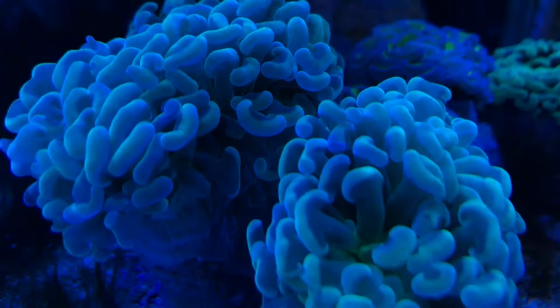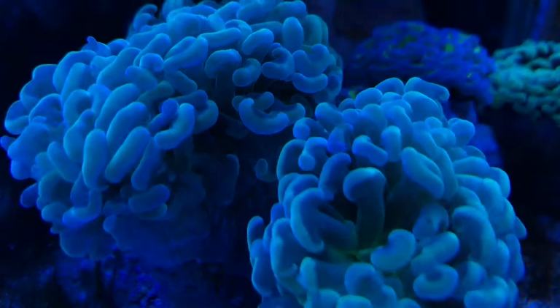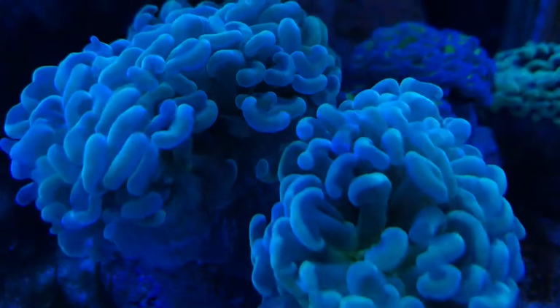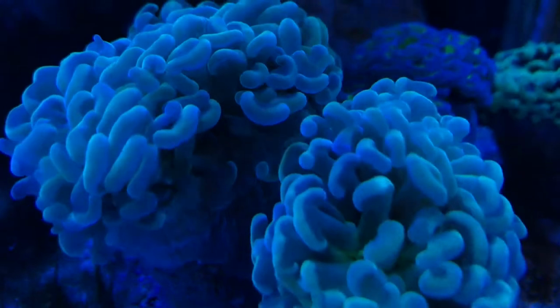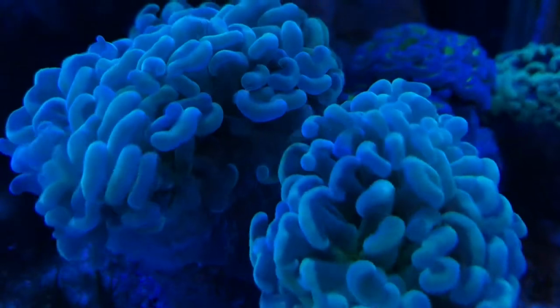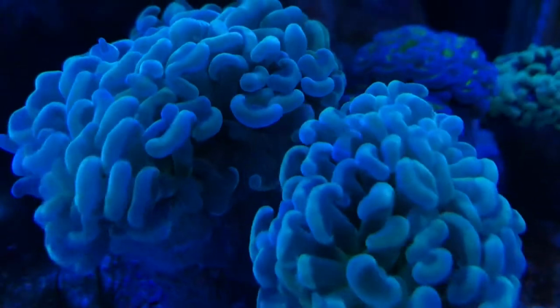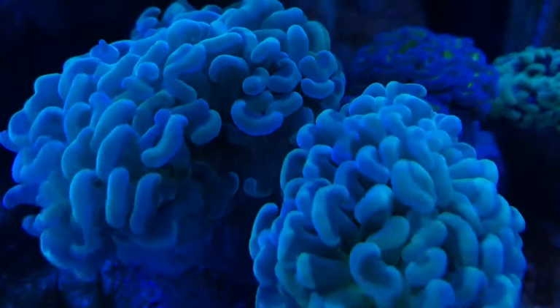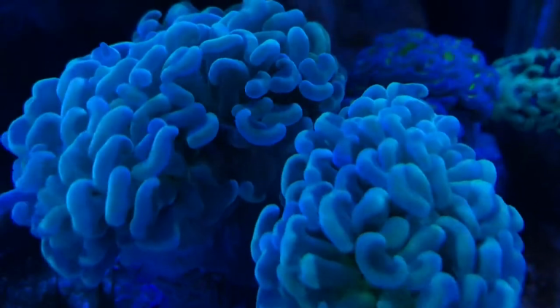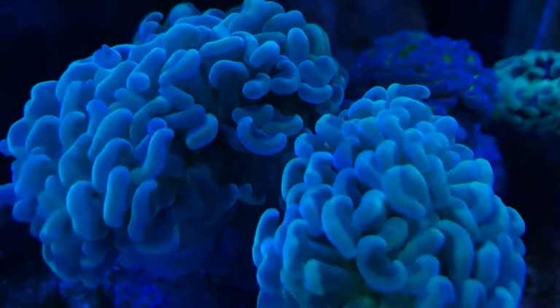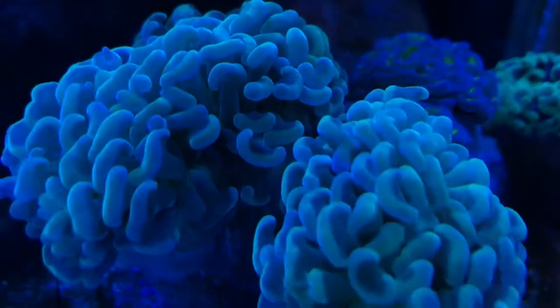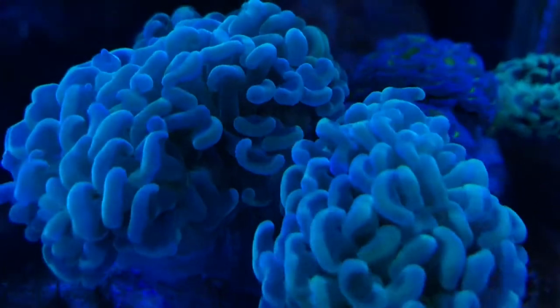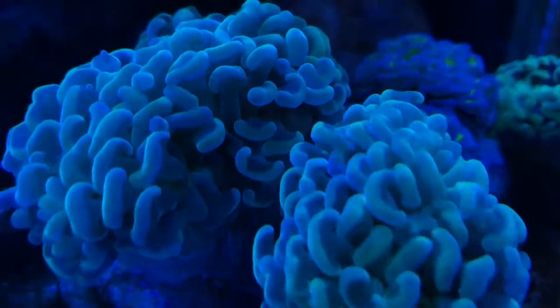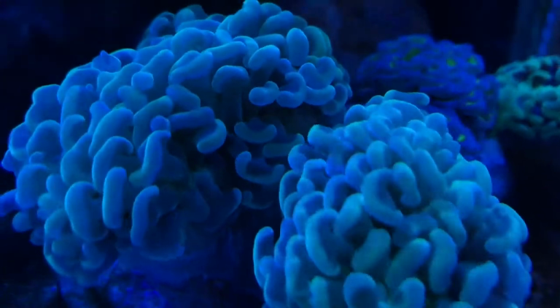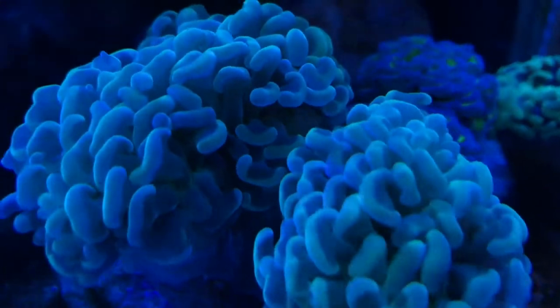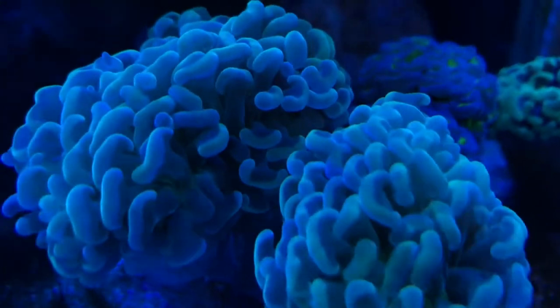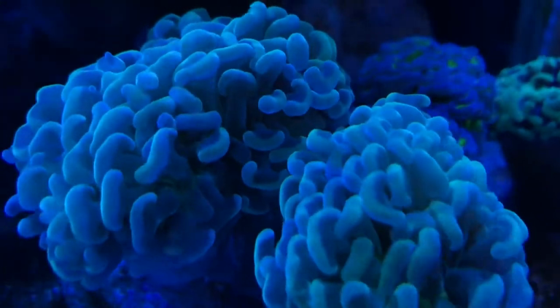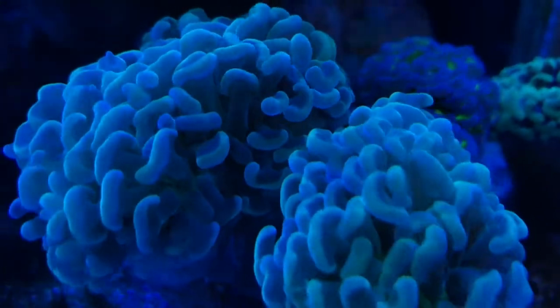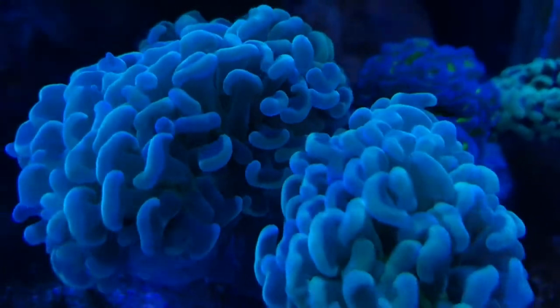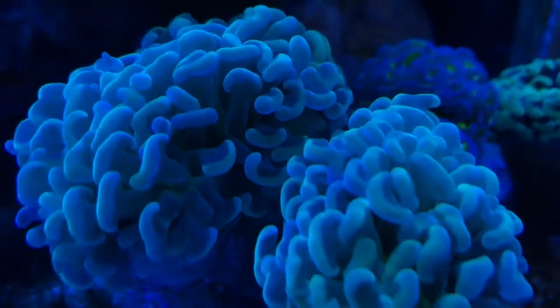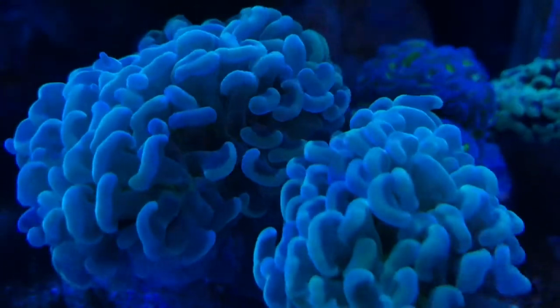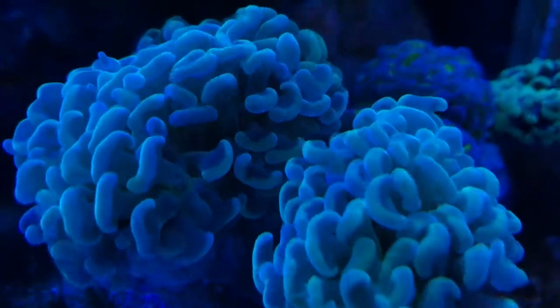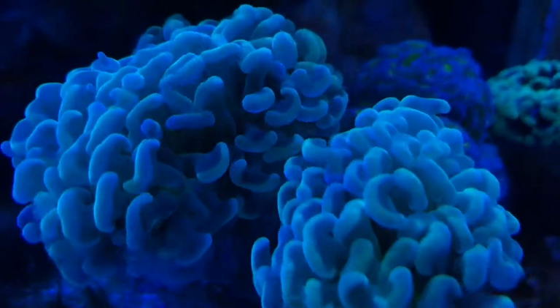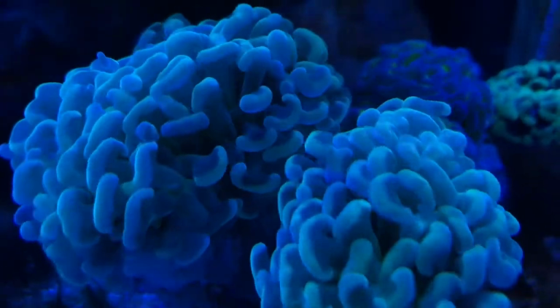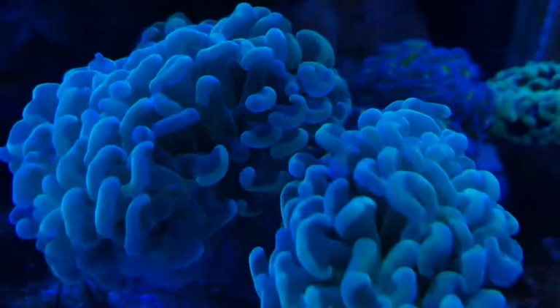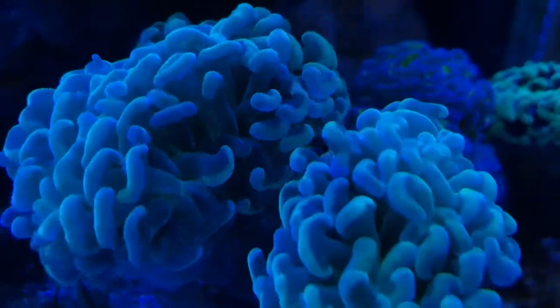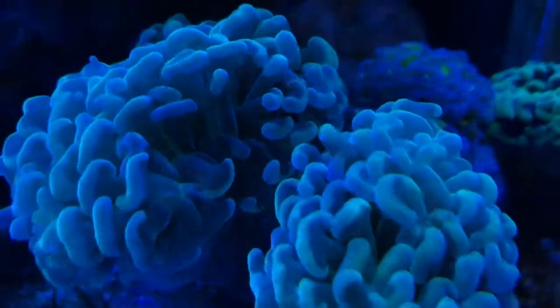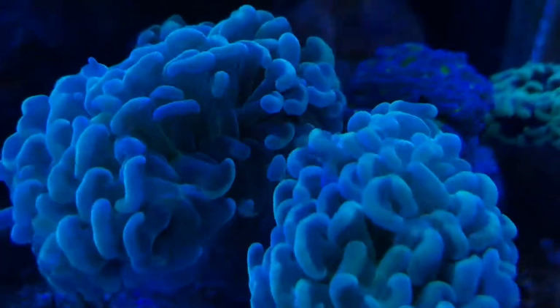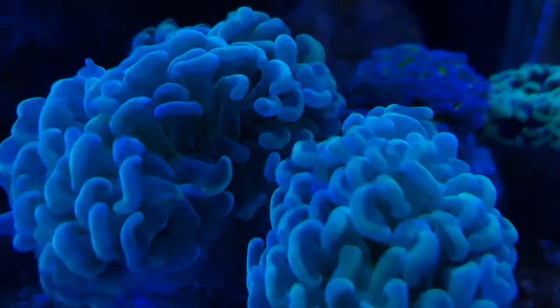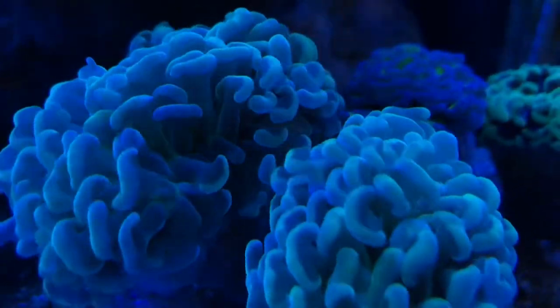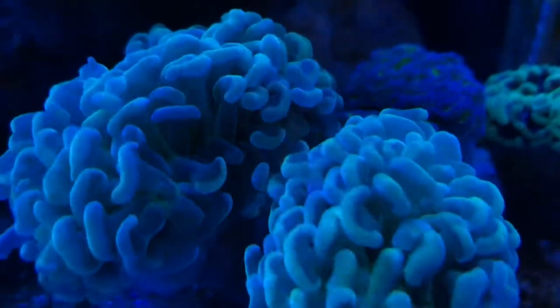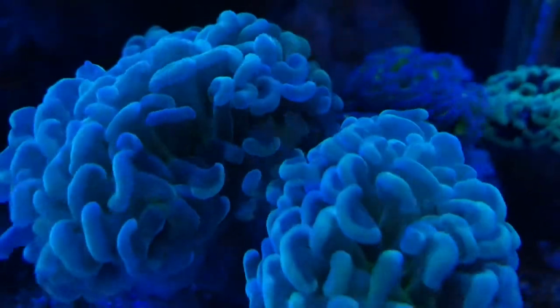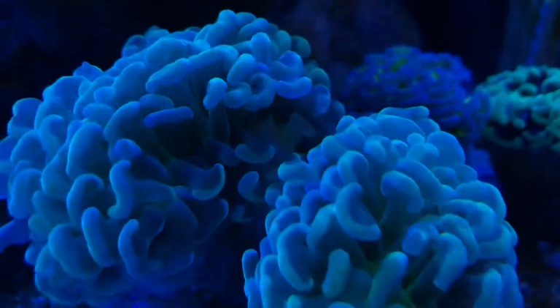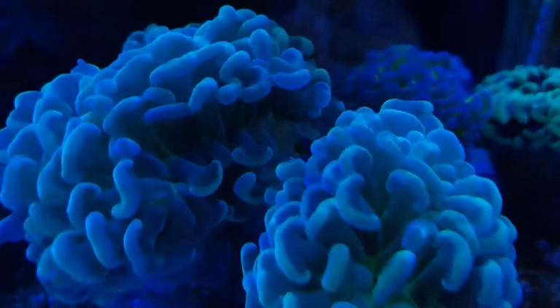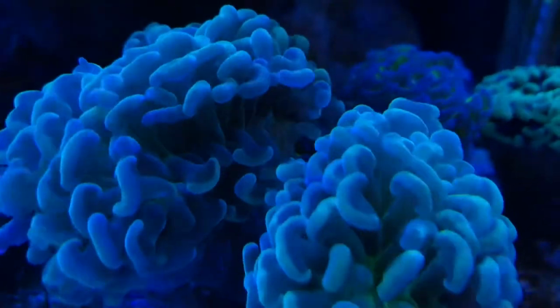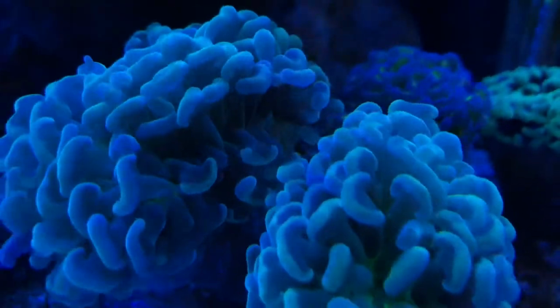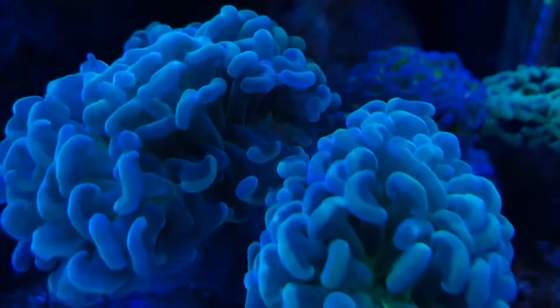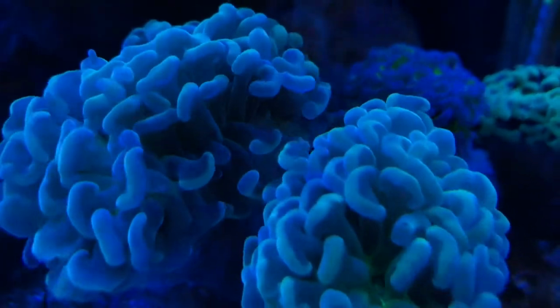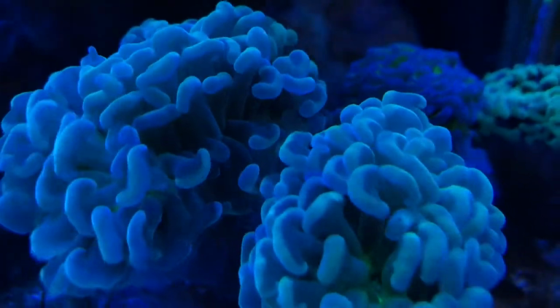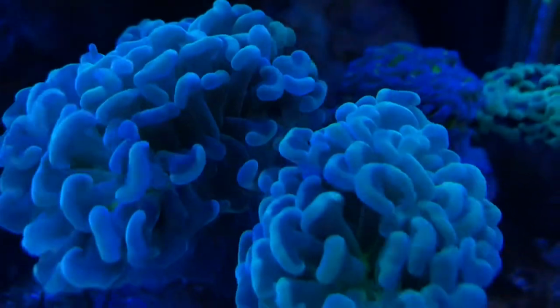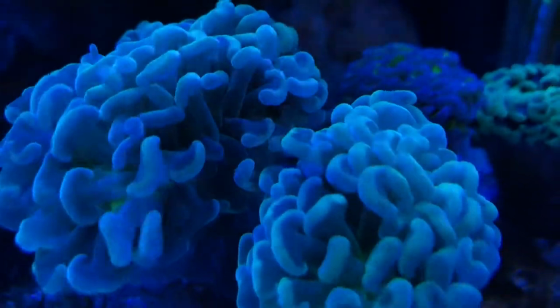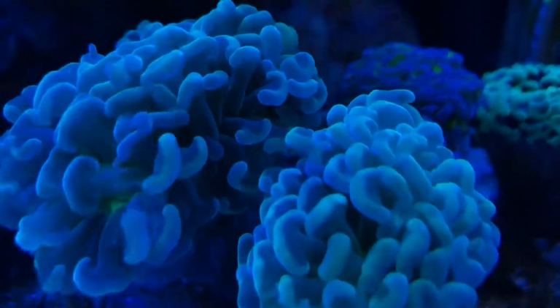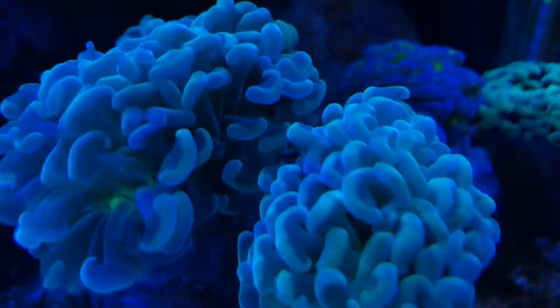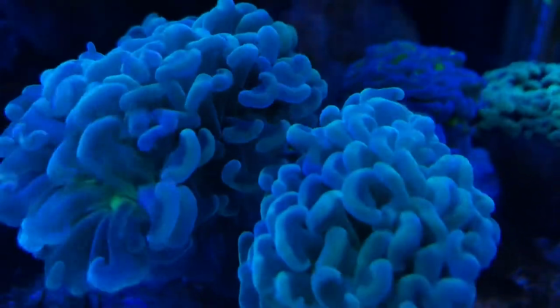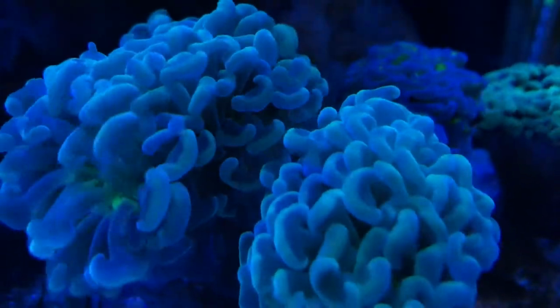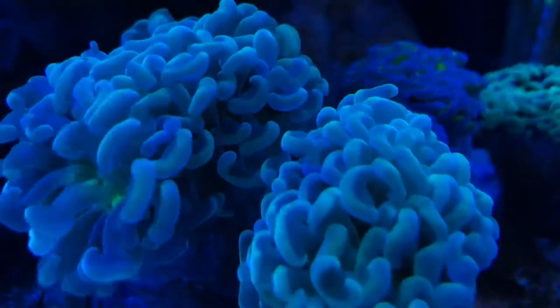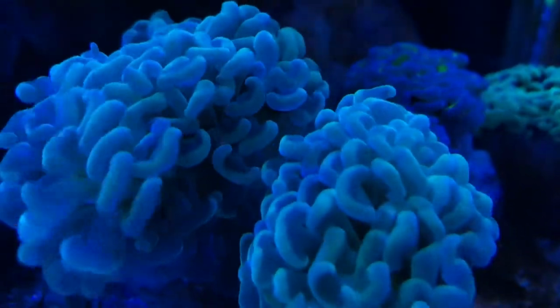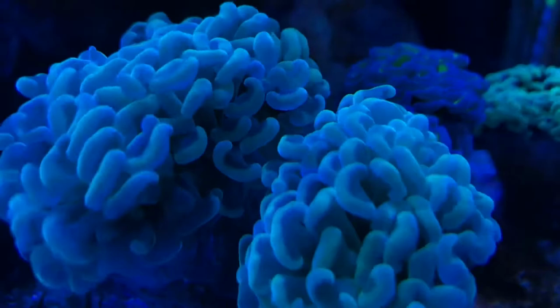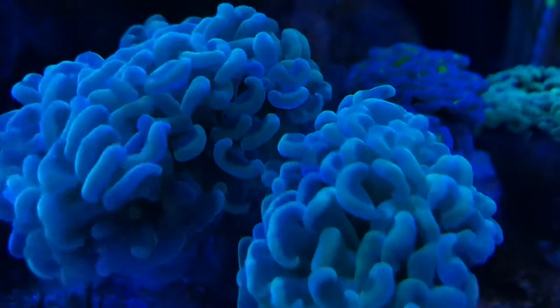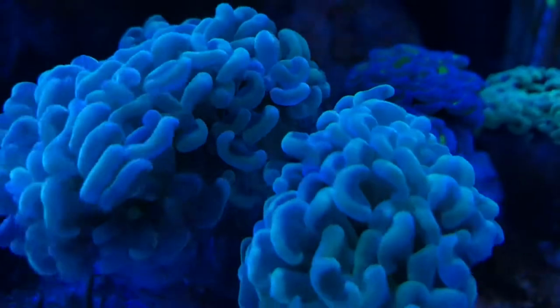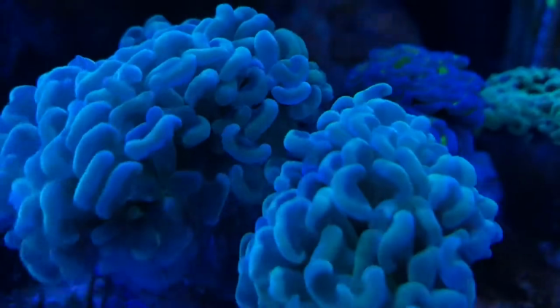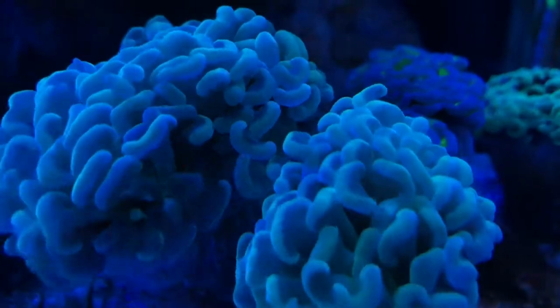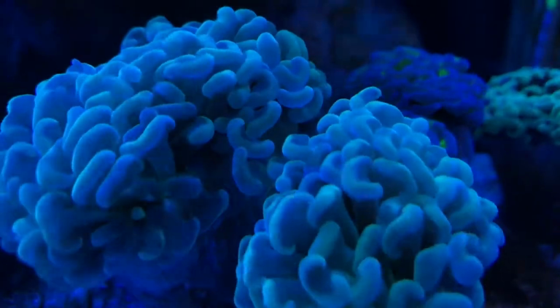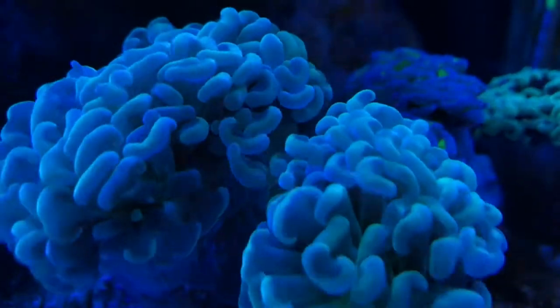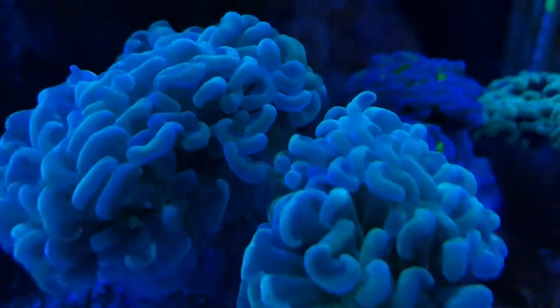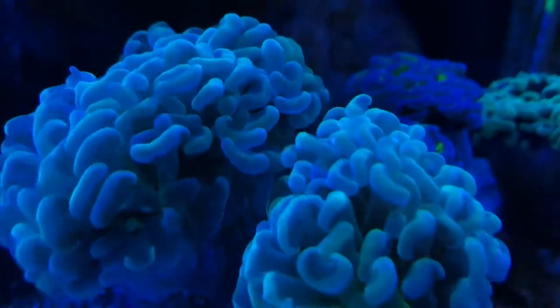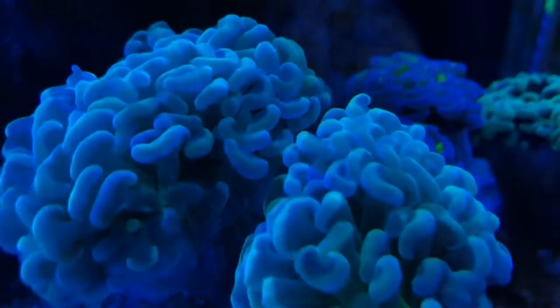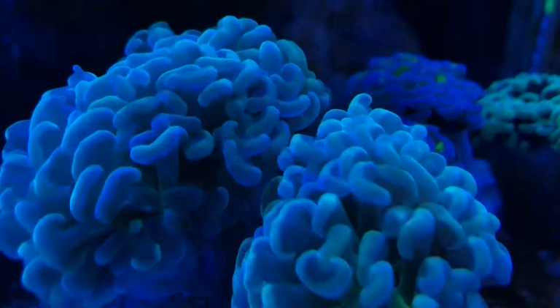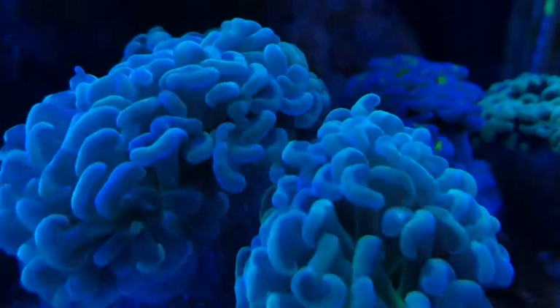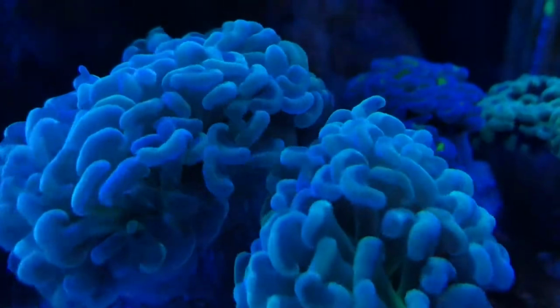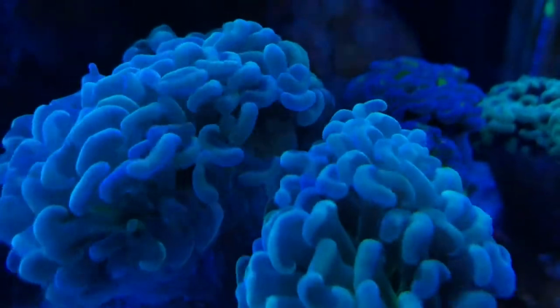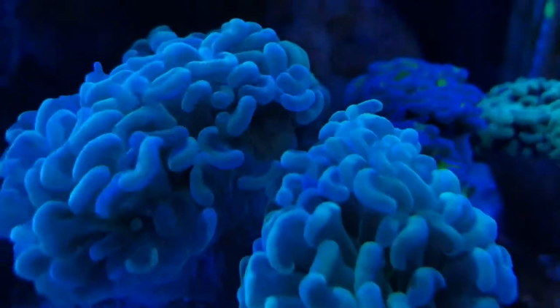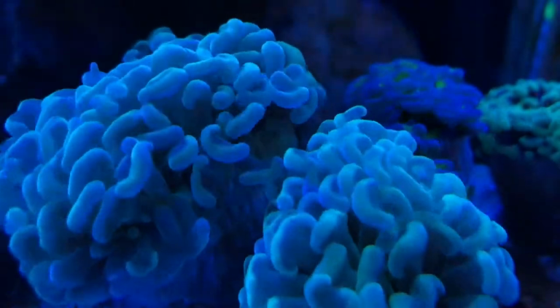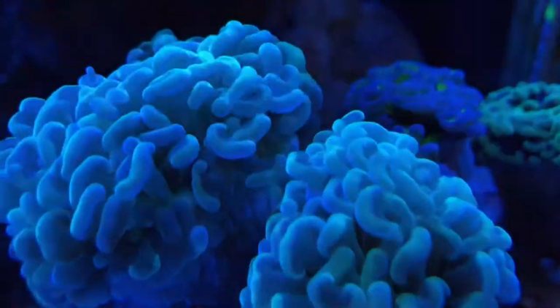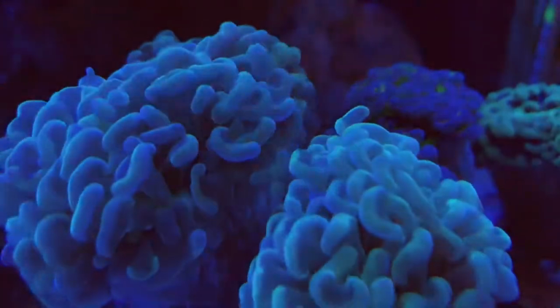Hey guys, today I'm gonna be talking about my golden hammer and a few tricks to keeping some colorful hammer corals.